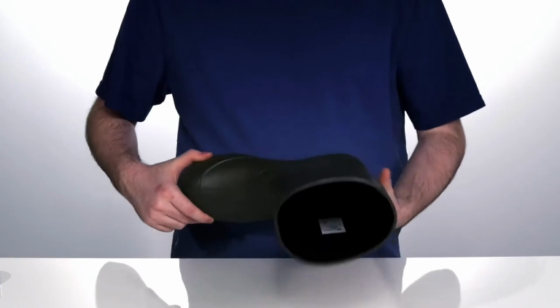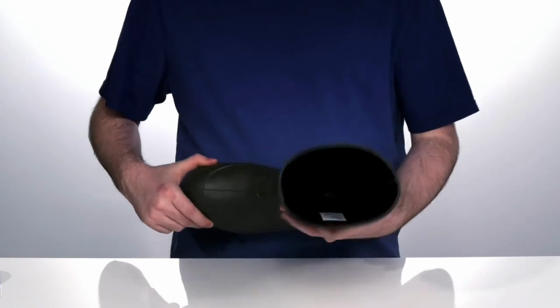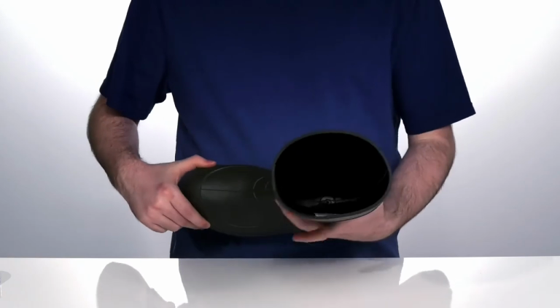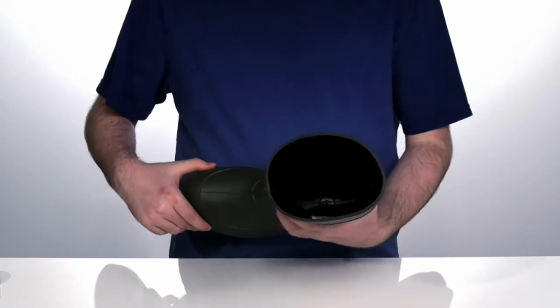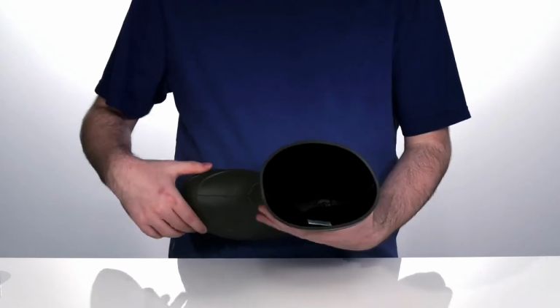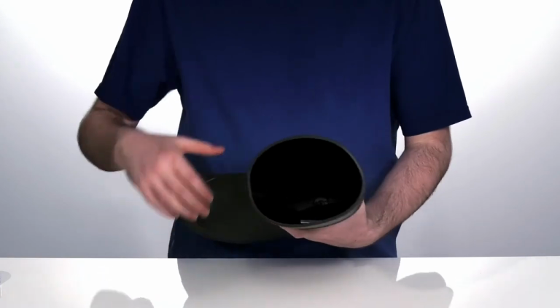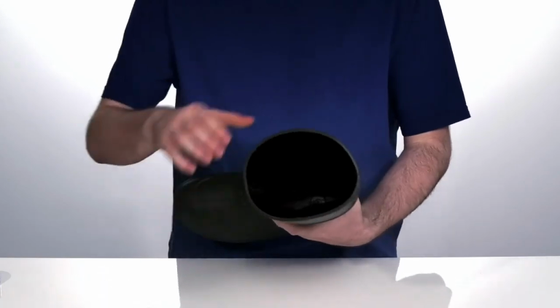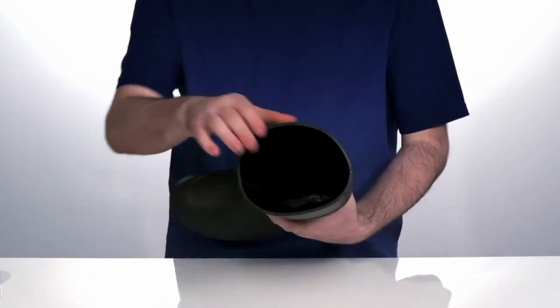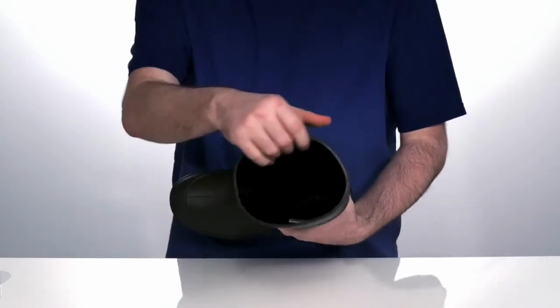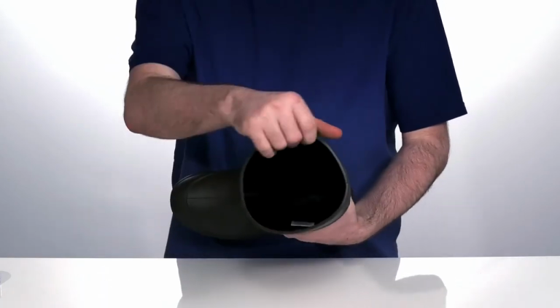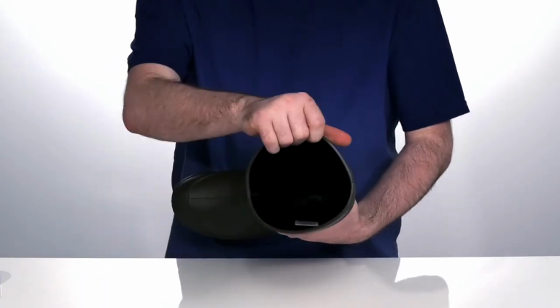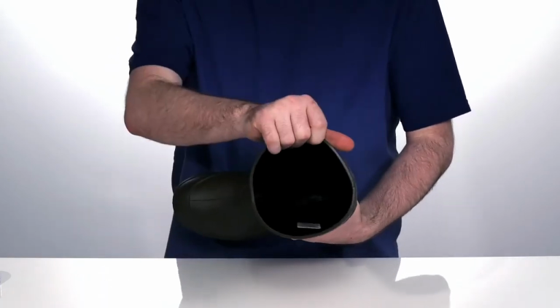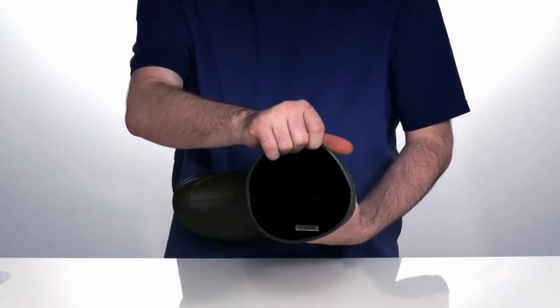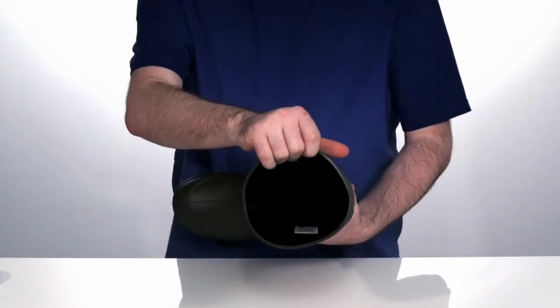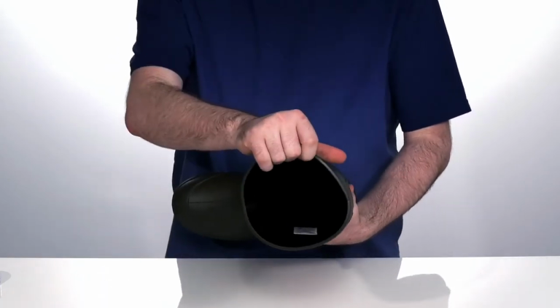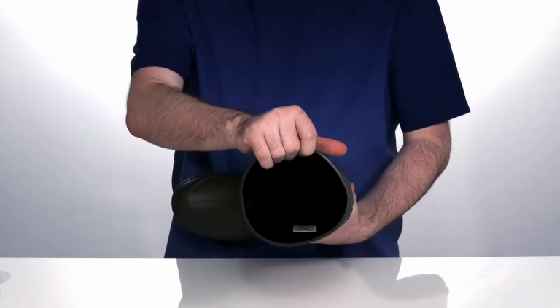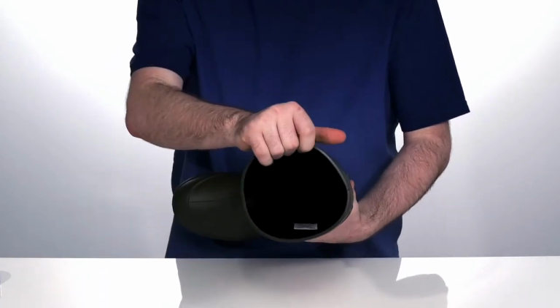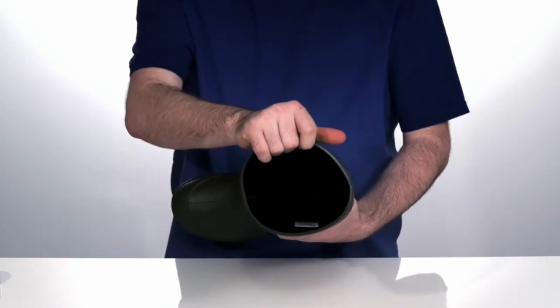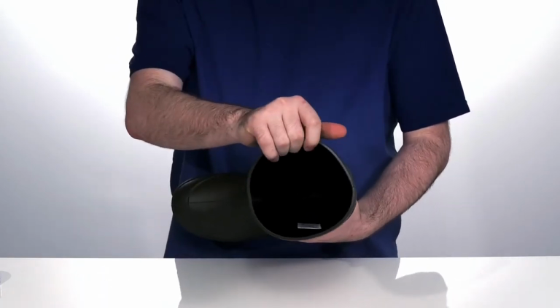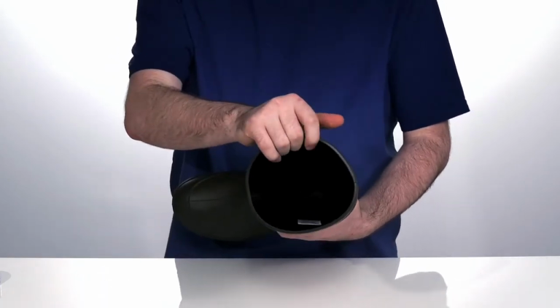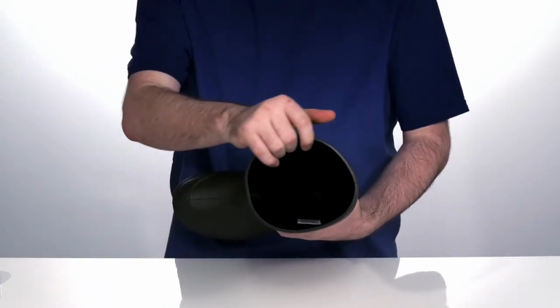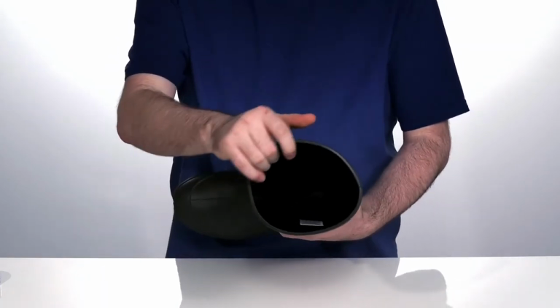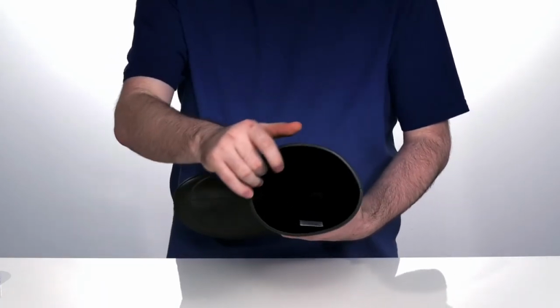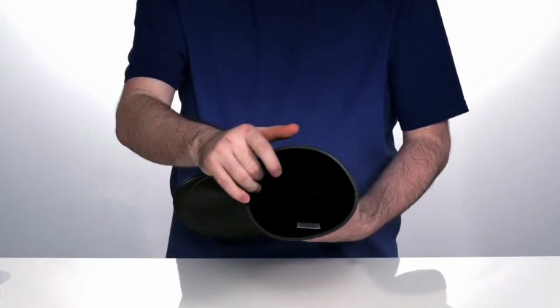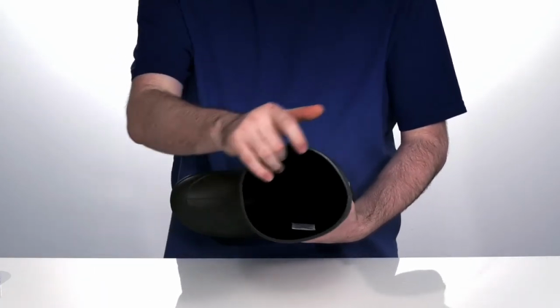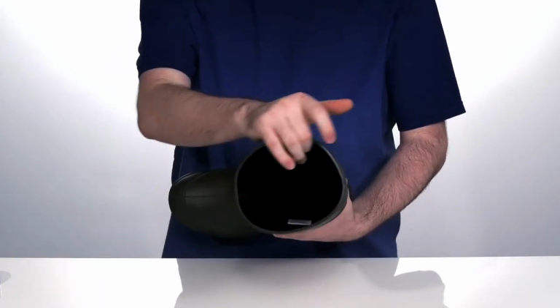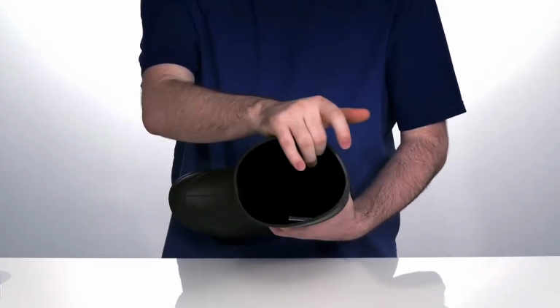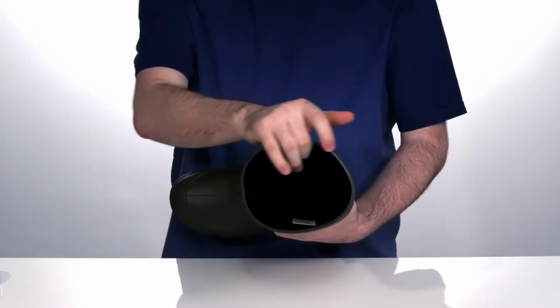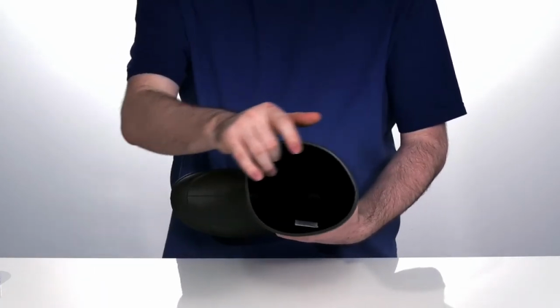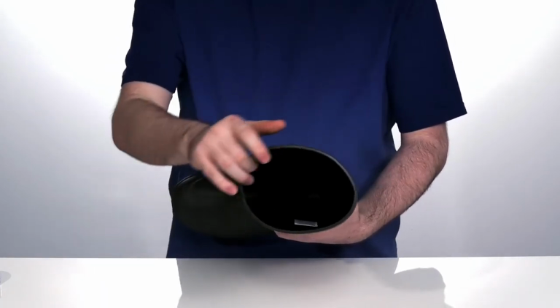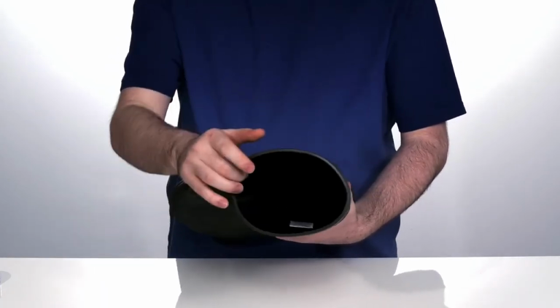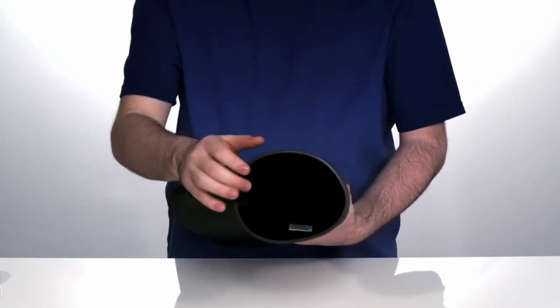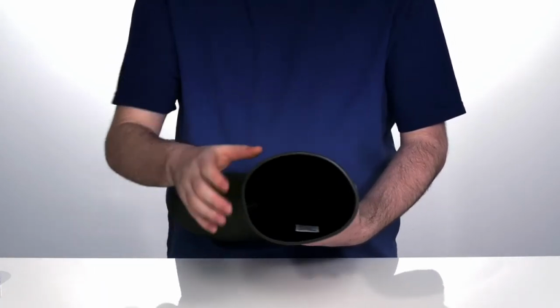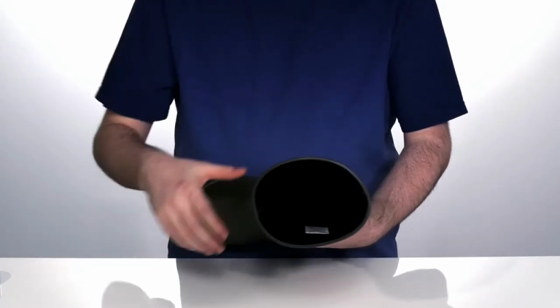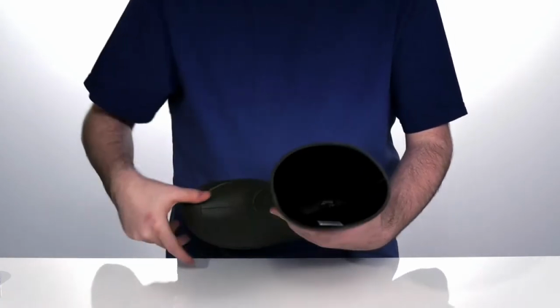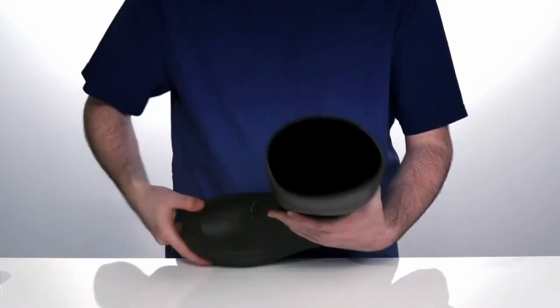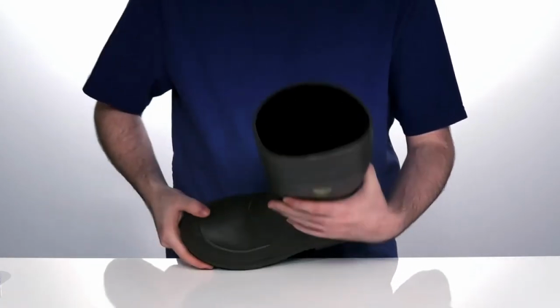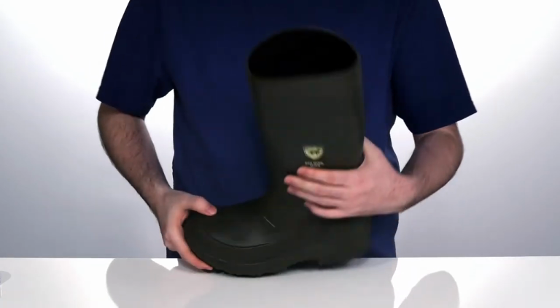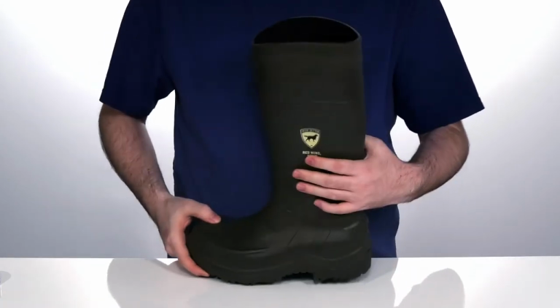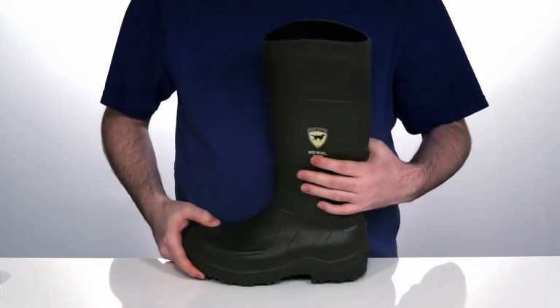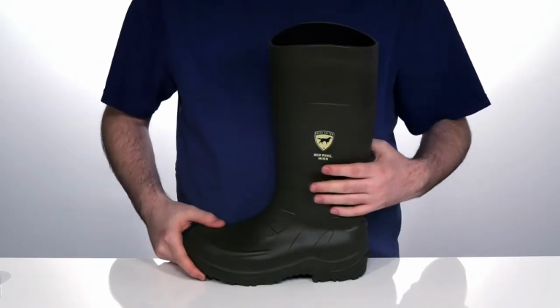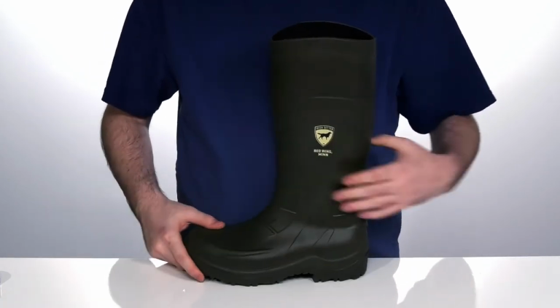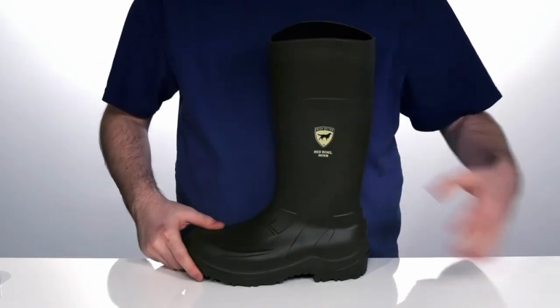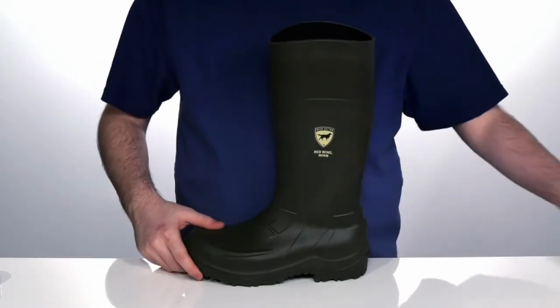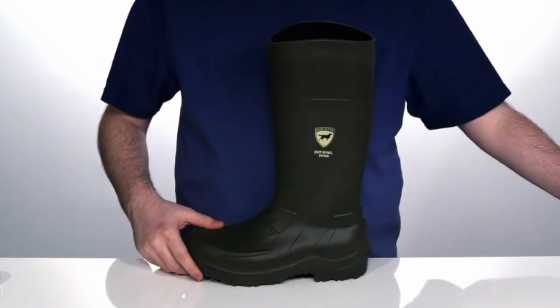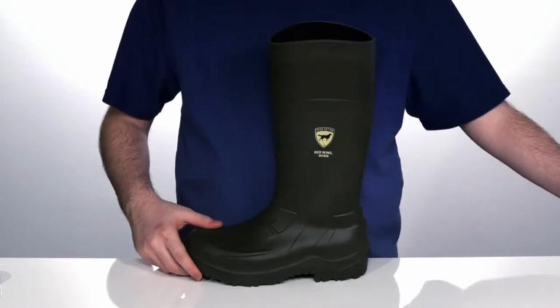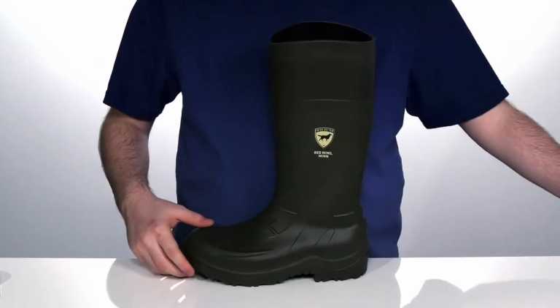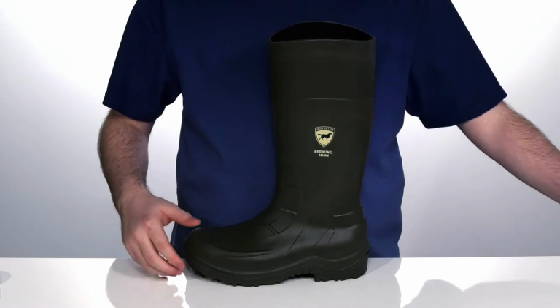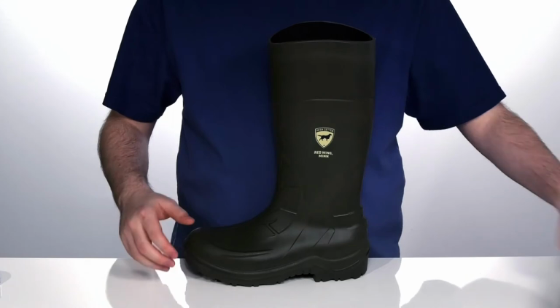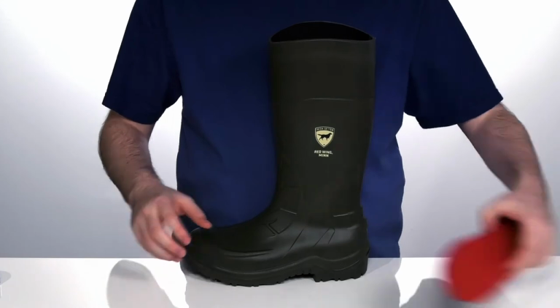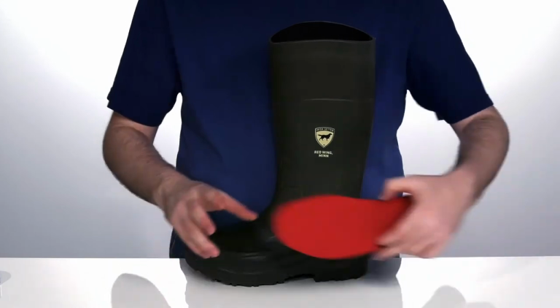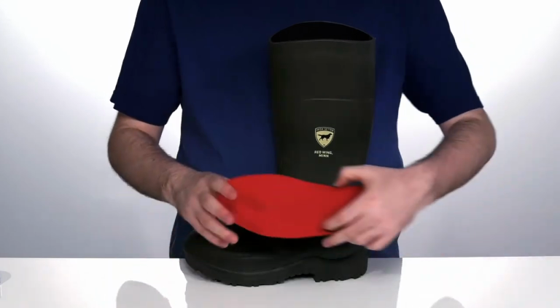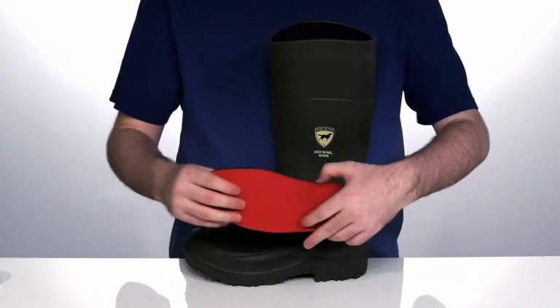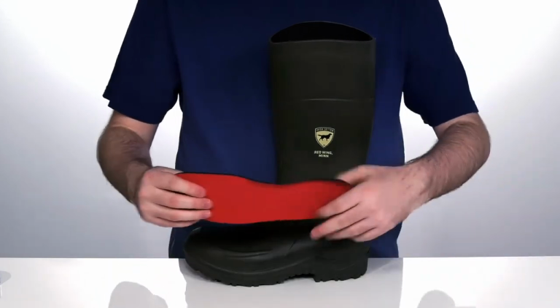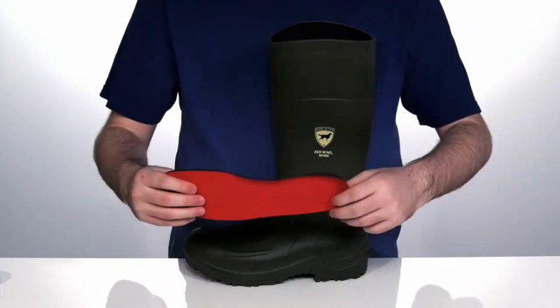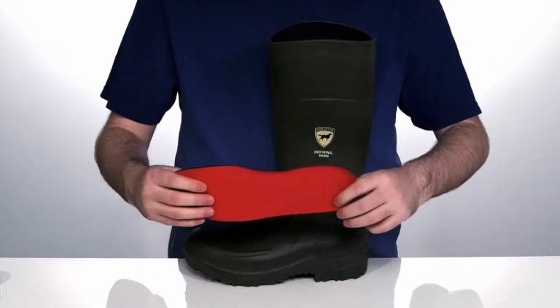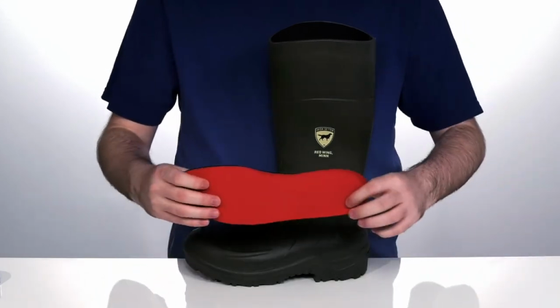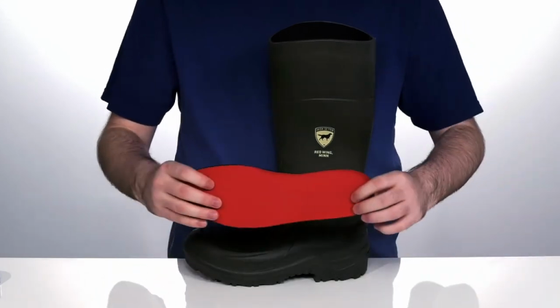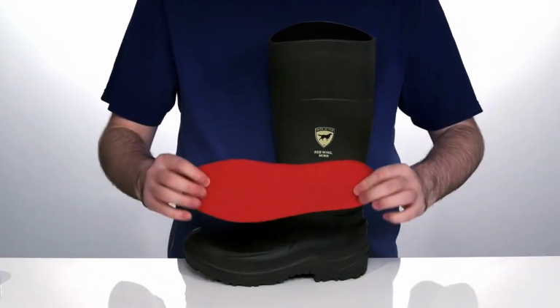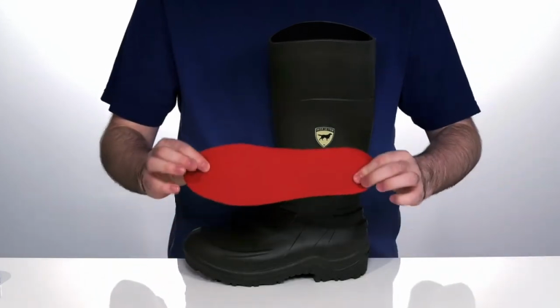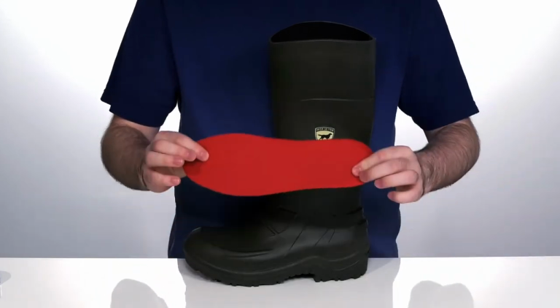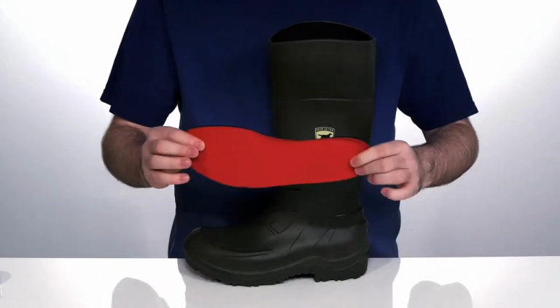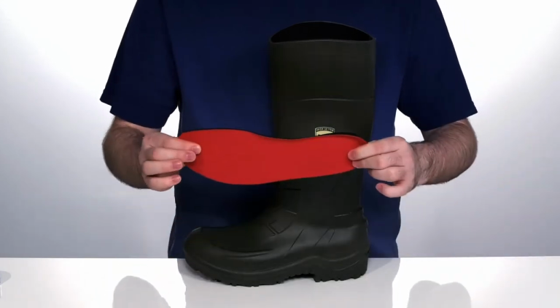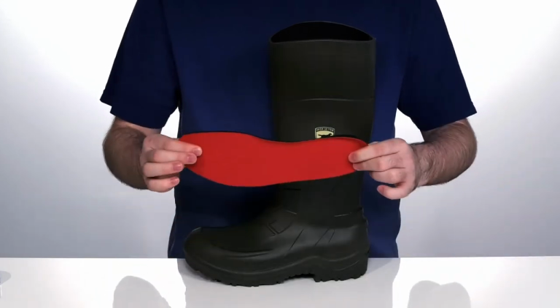The inside lining is an antimicrobial textile that will keep smells at bay, with a removable comfort foam footbed underfoot.